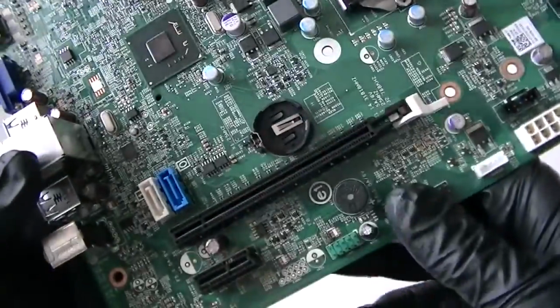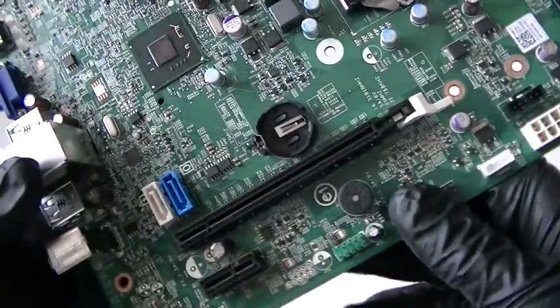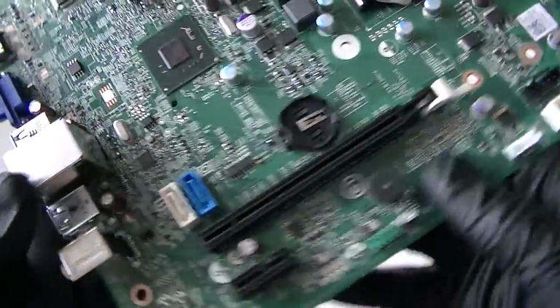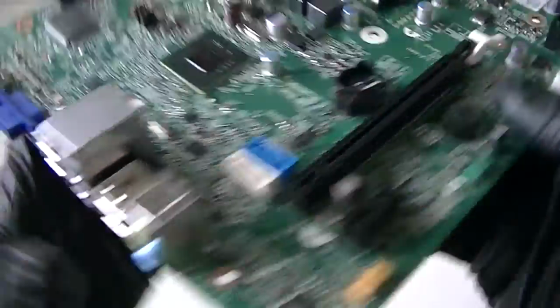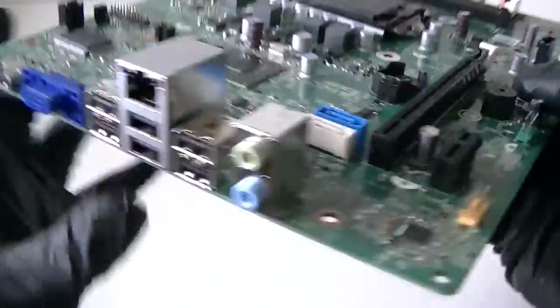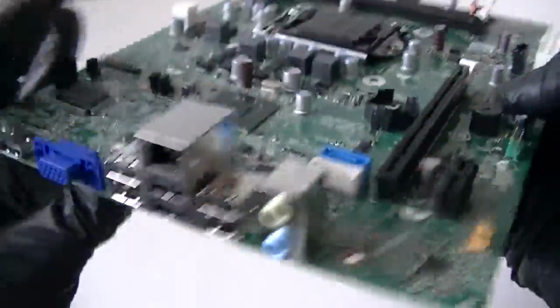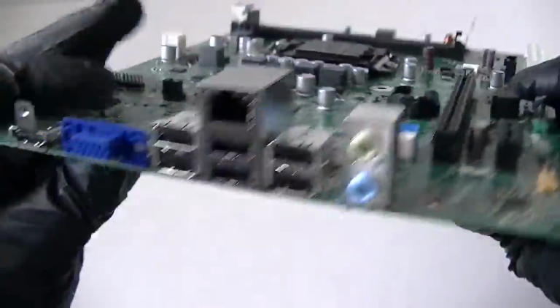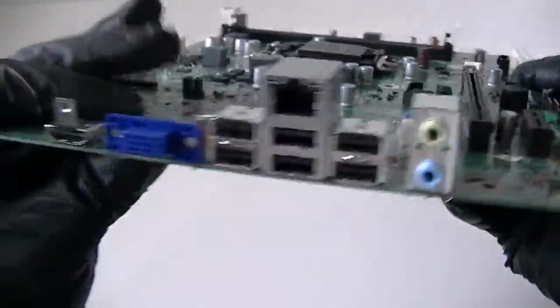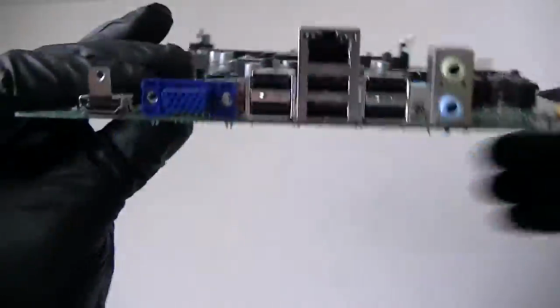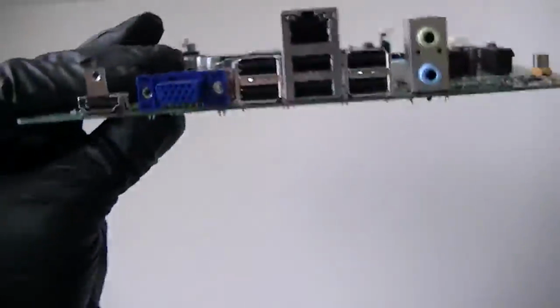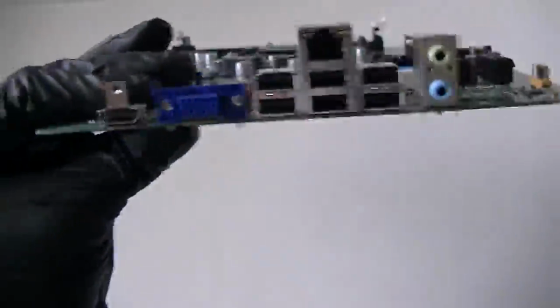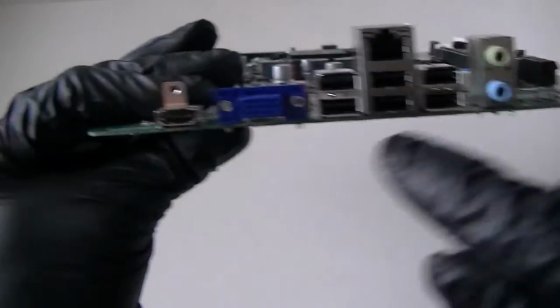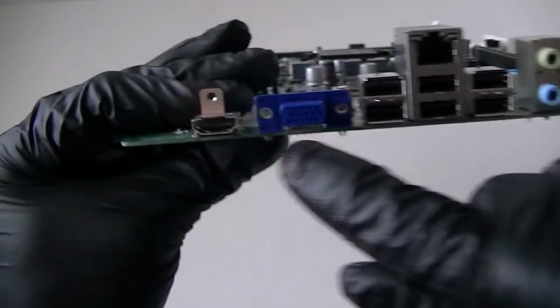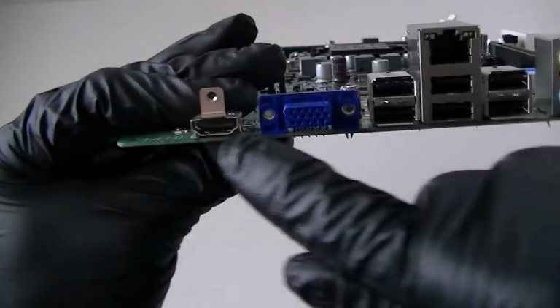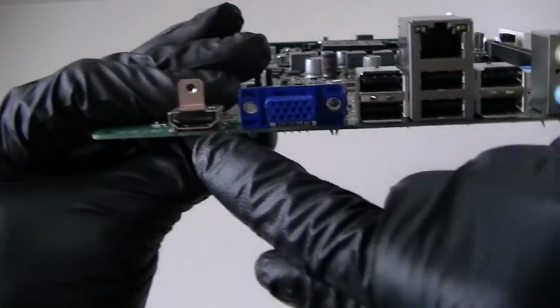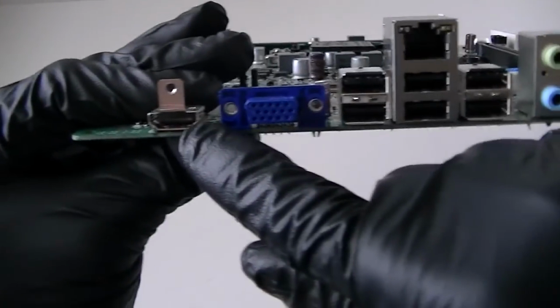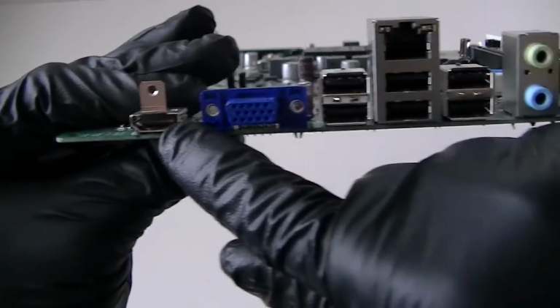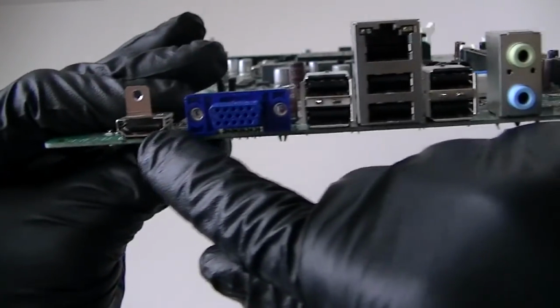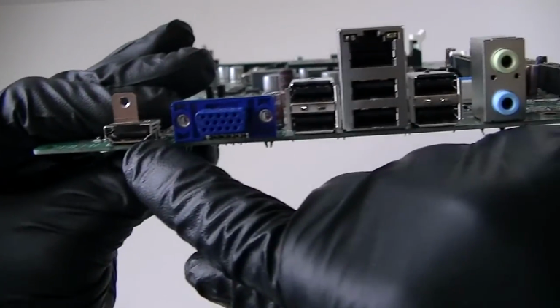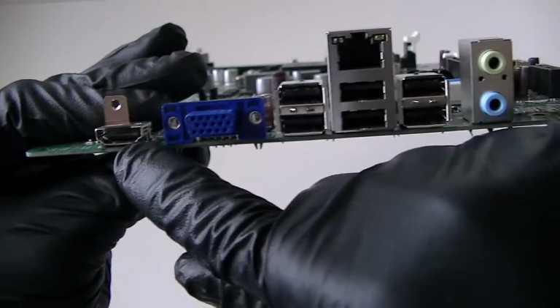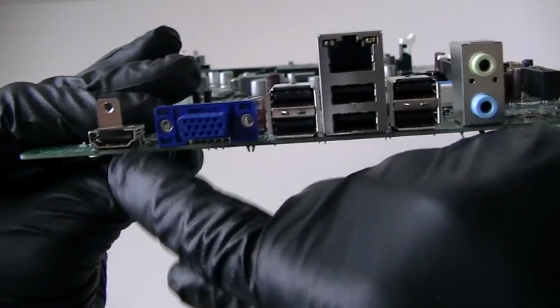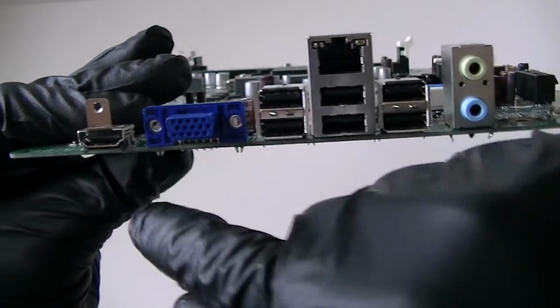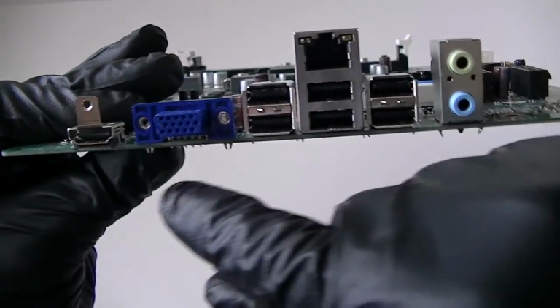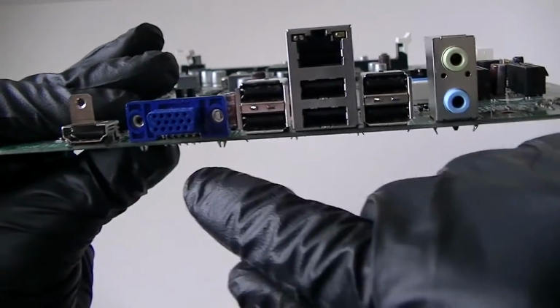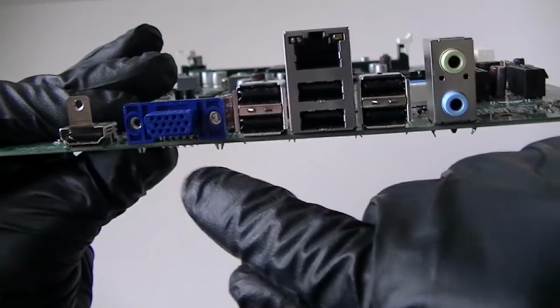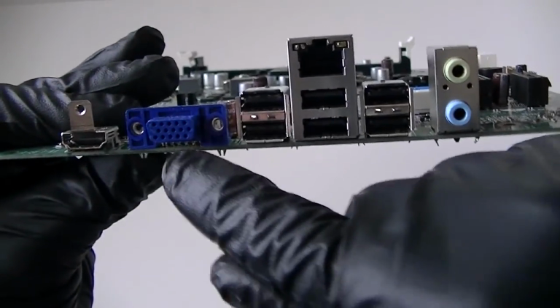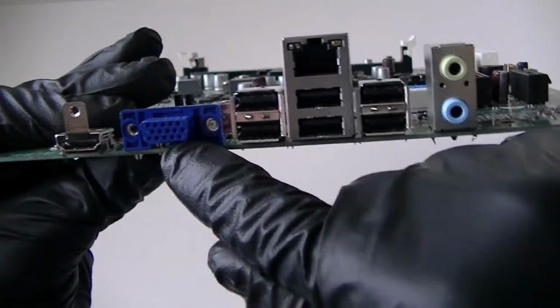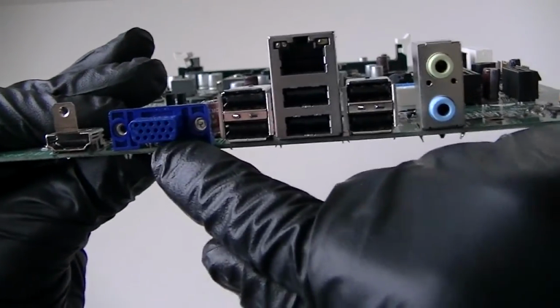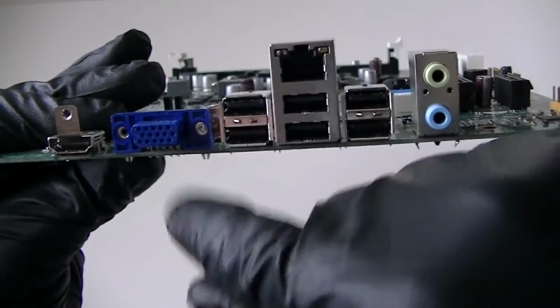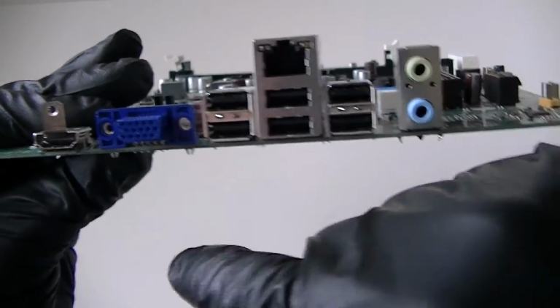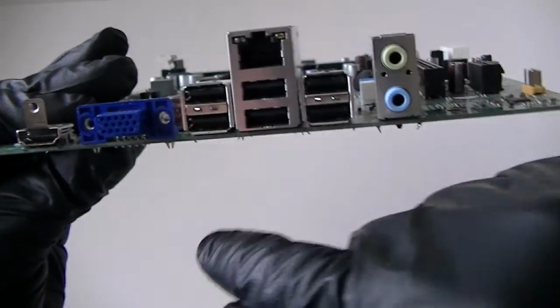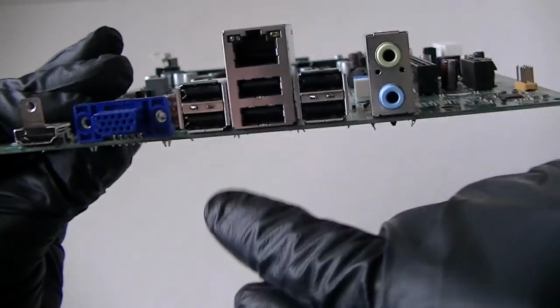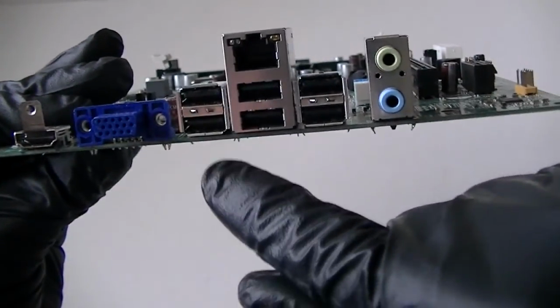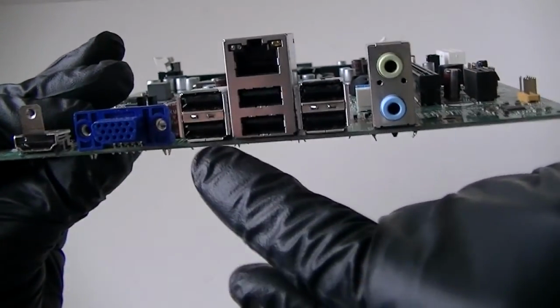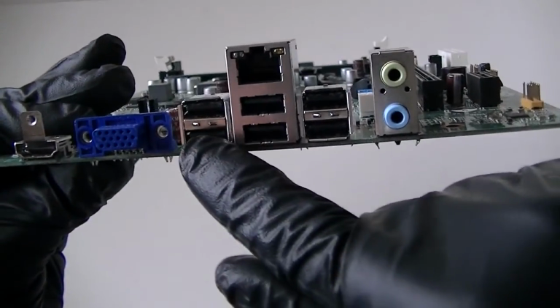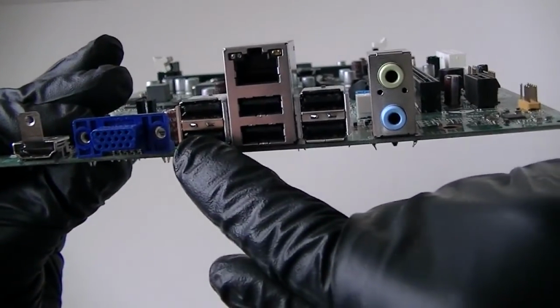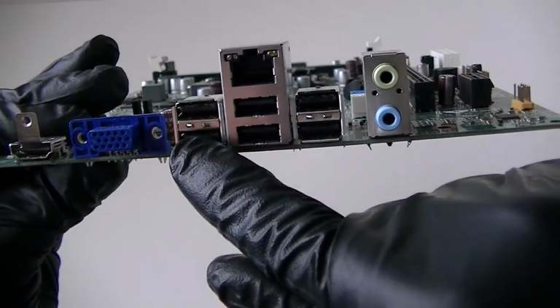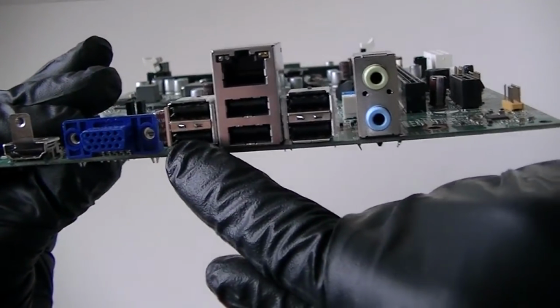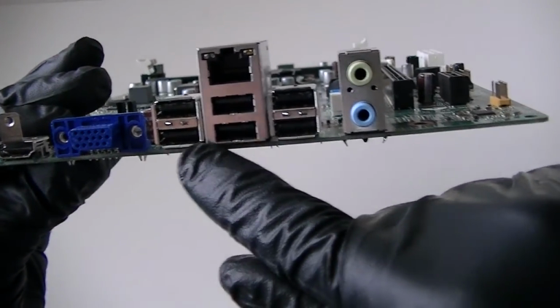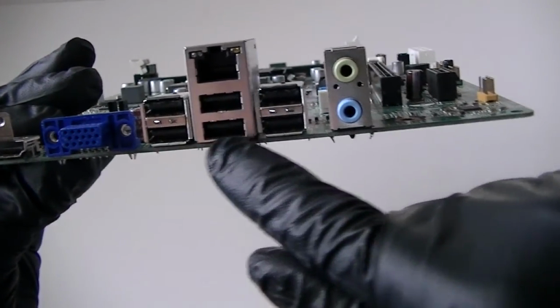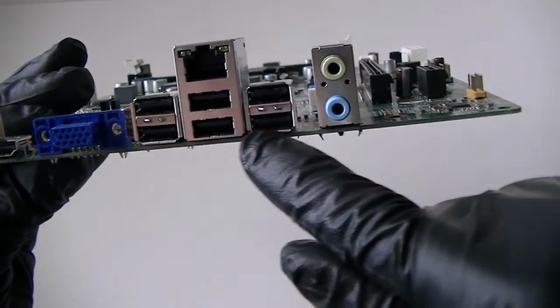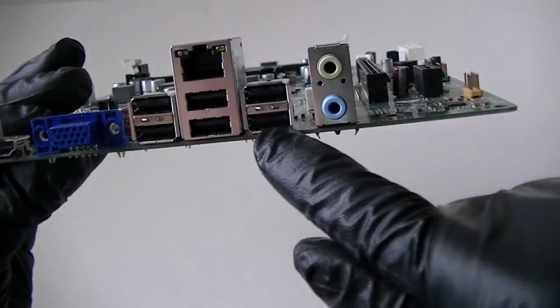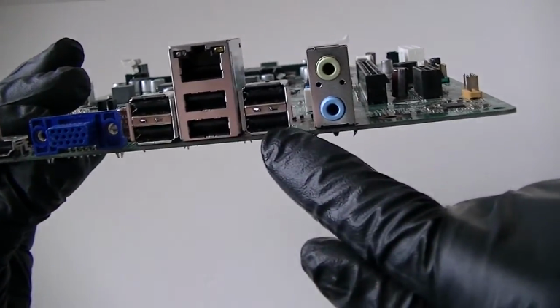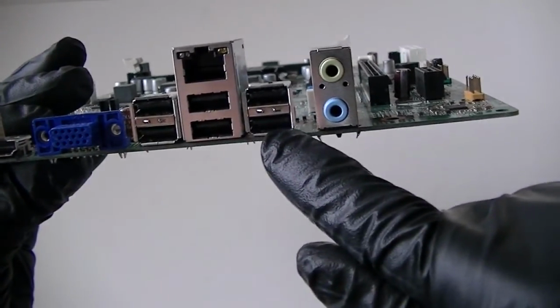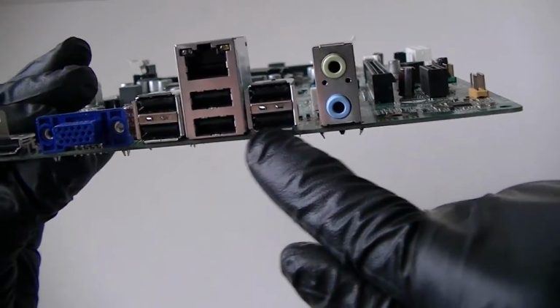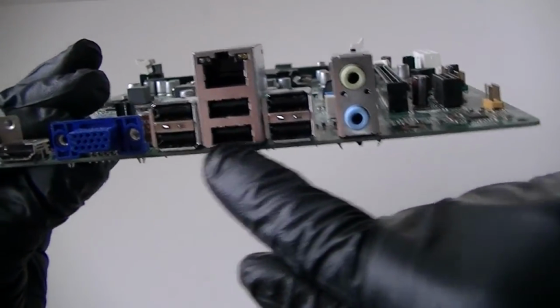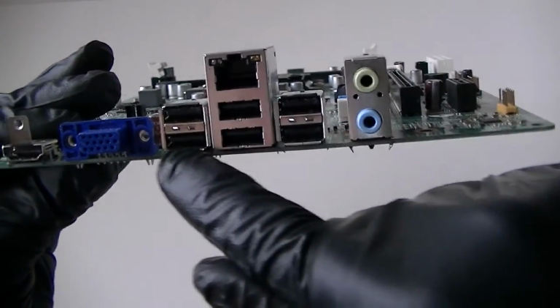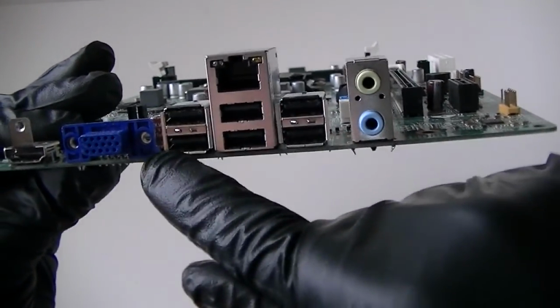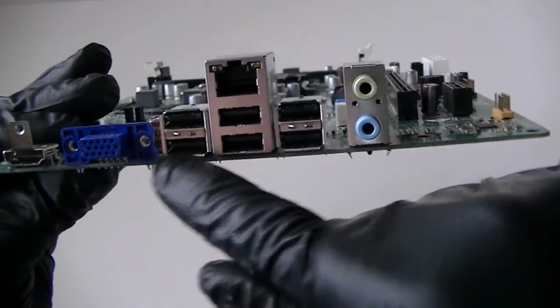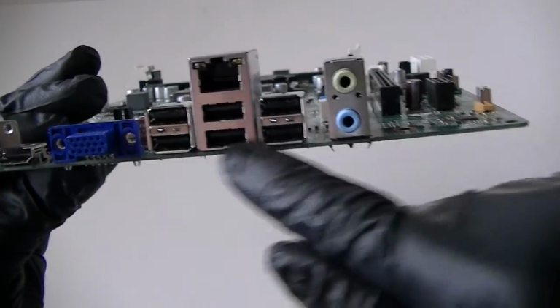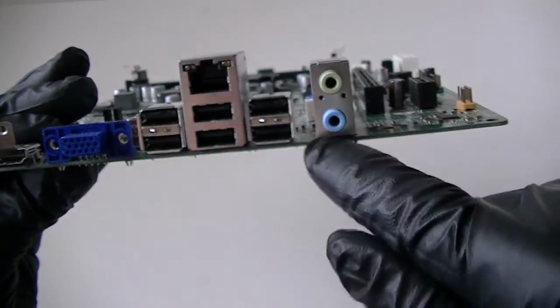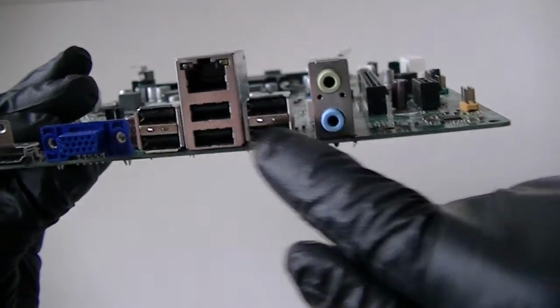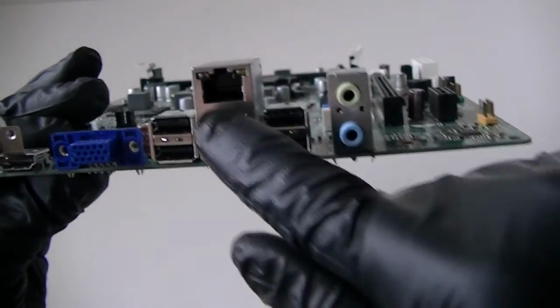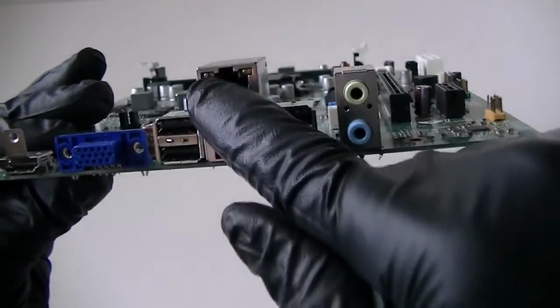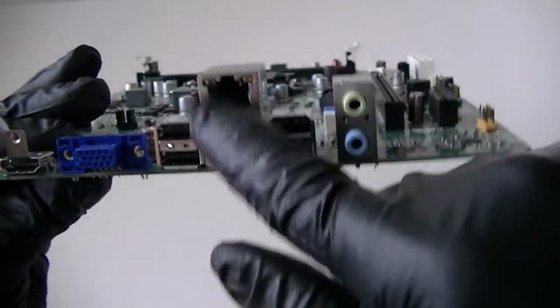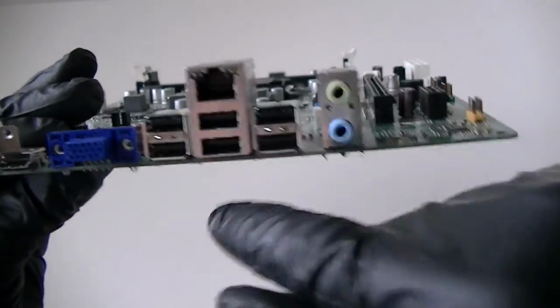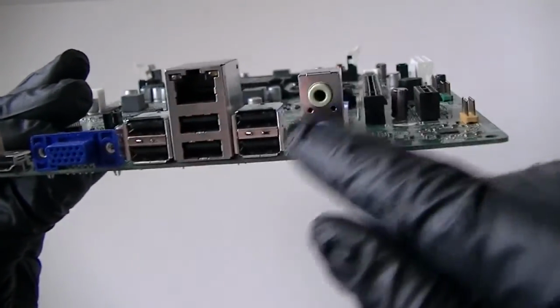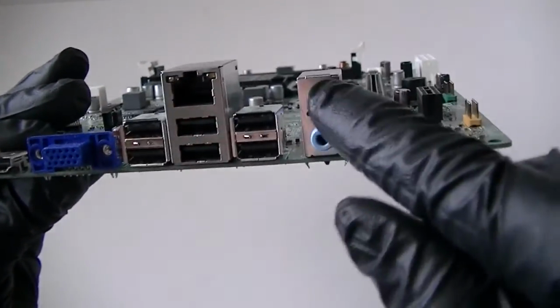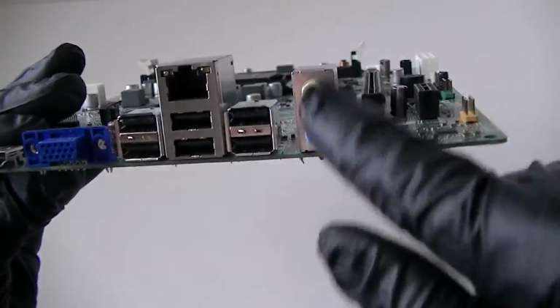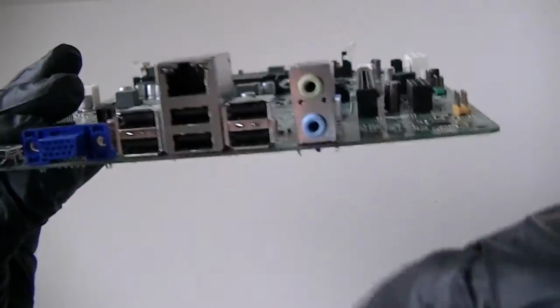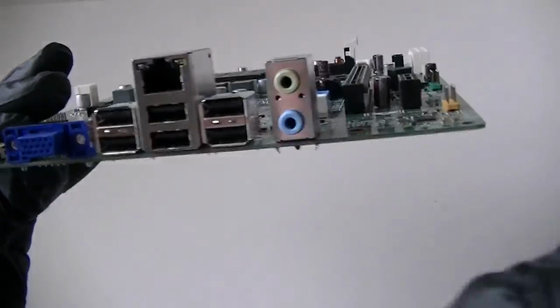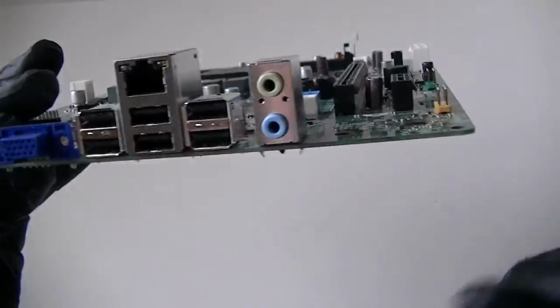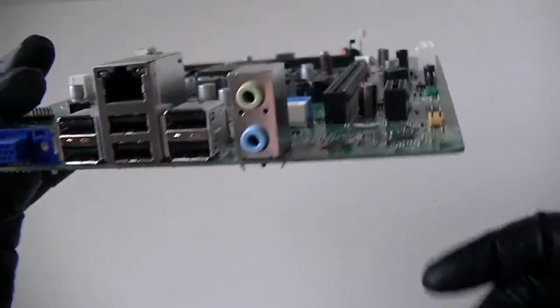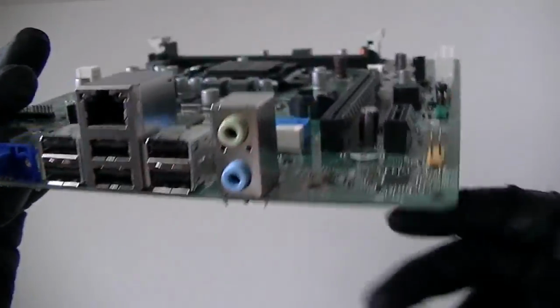Let's take a look at the back of the board. HDMI port, VGA port, 6 USB 2.0 ports right here, LAN port and audio ports.